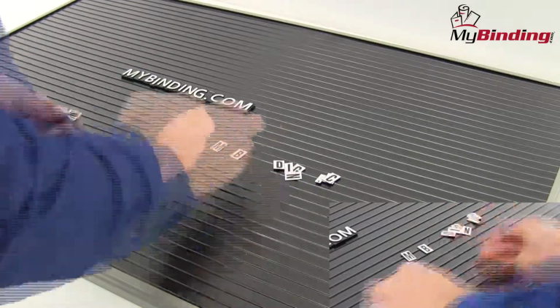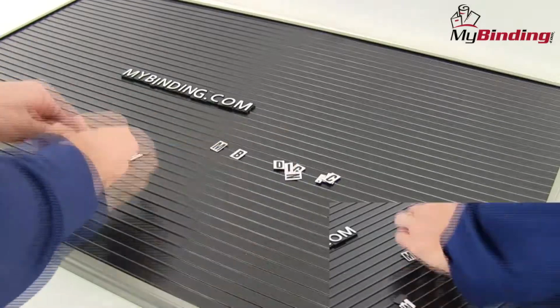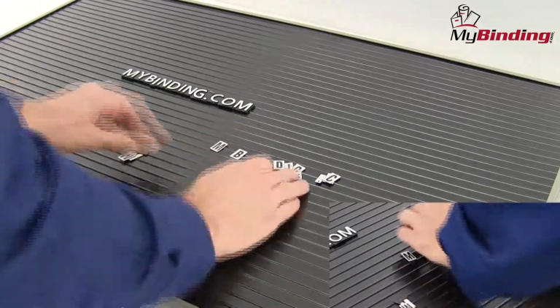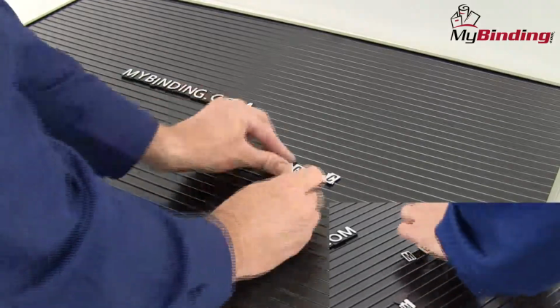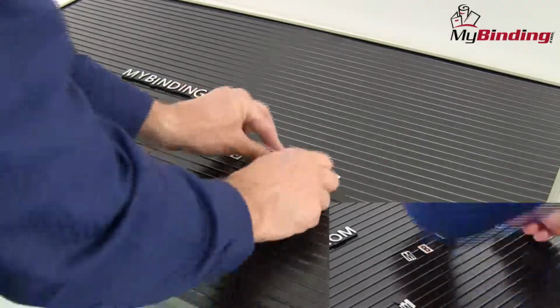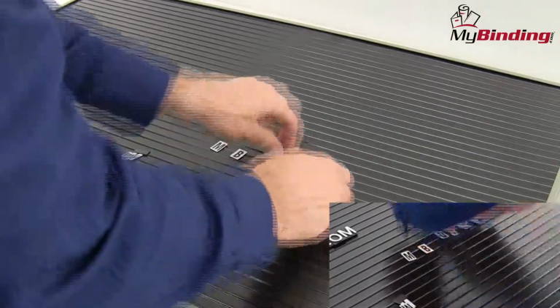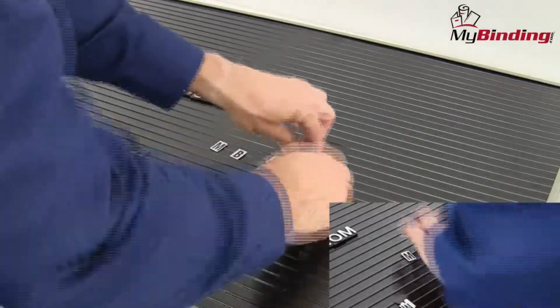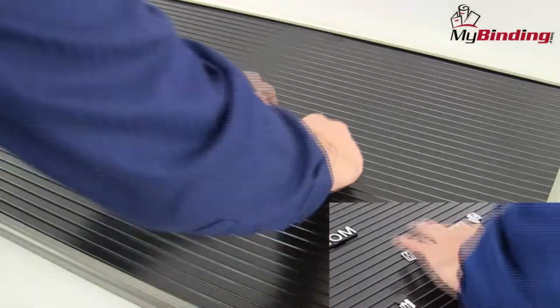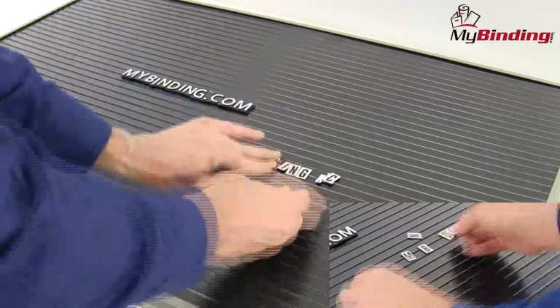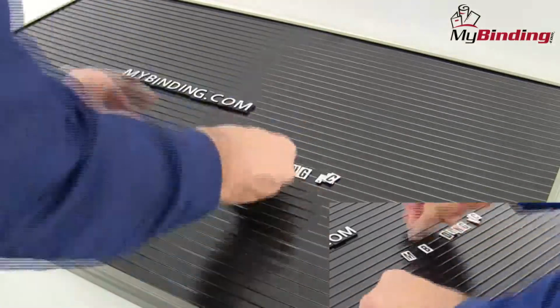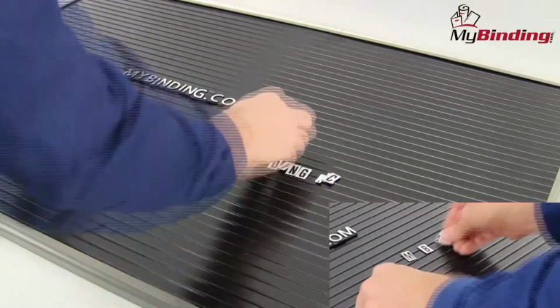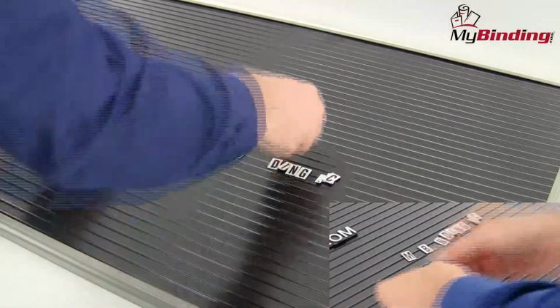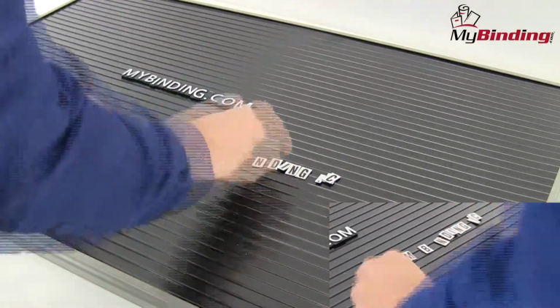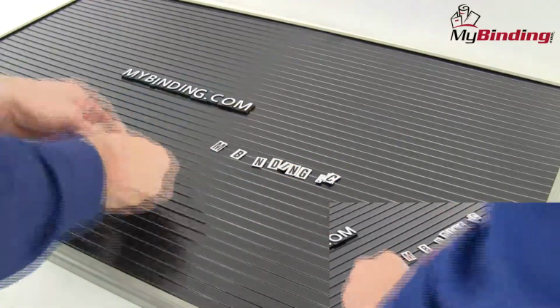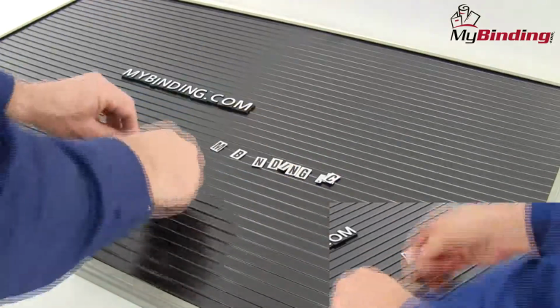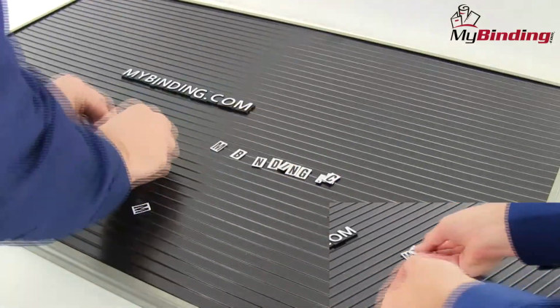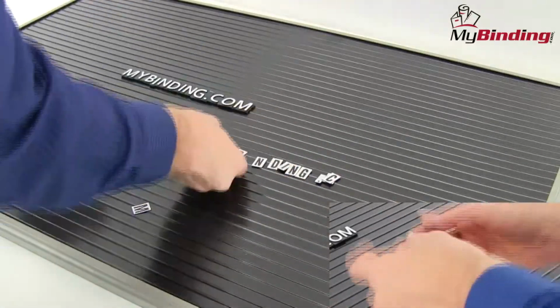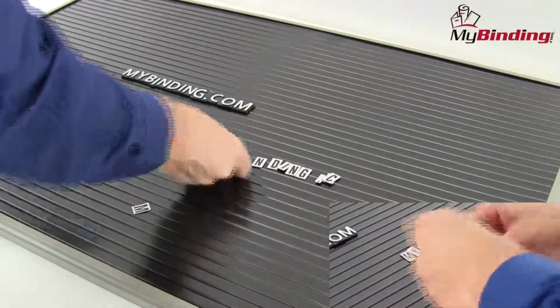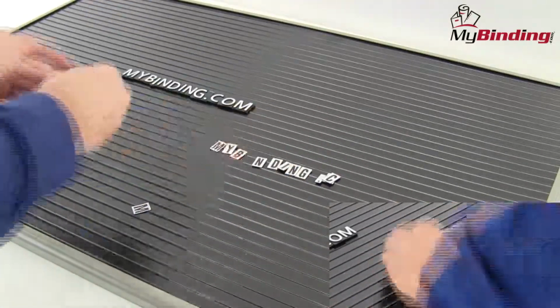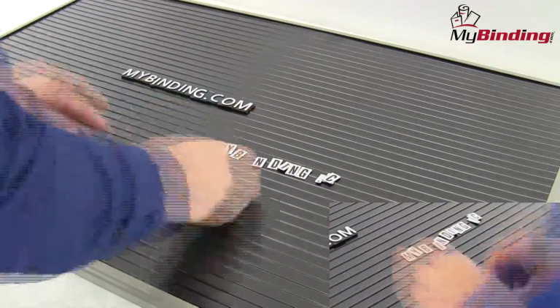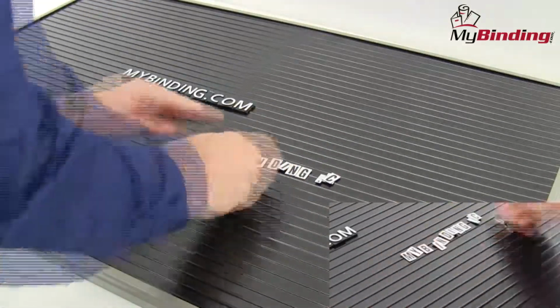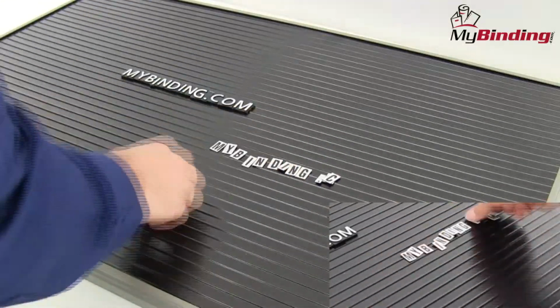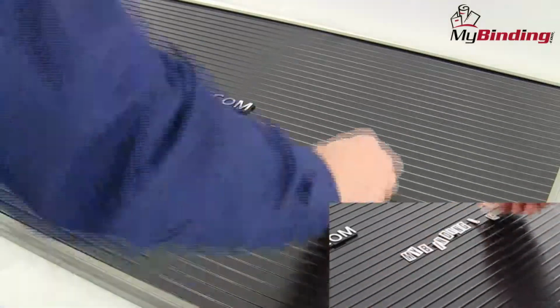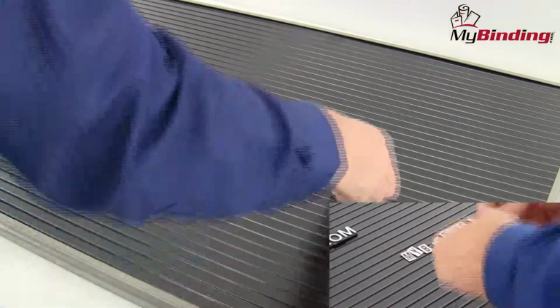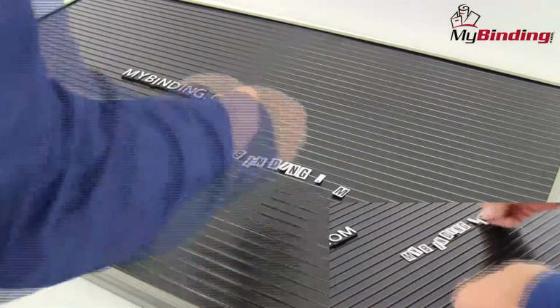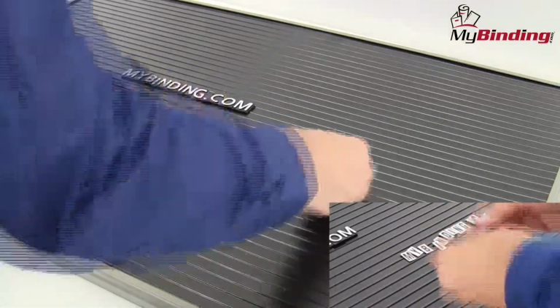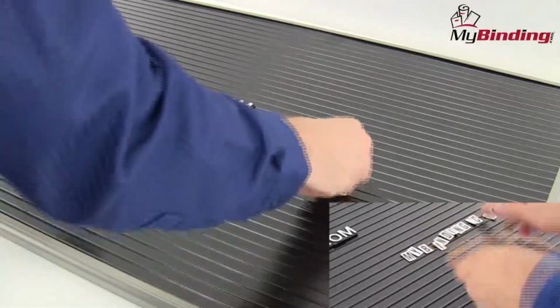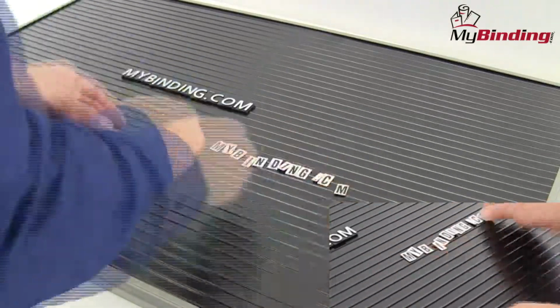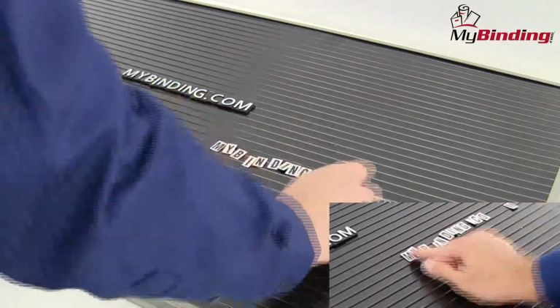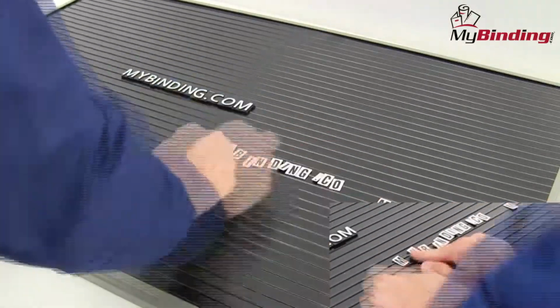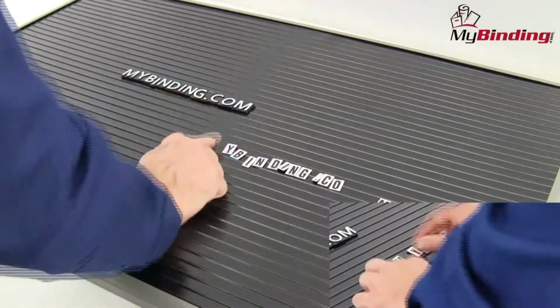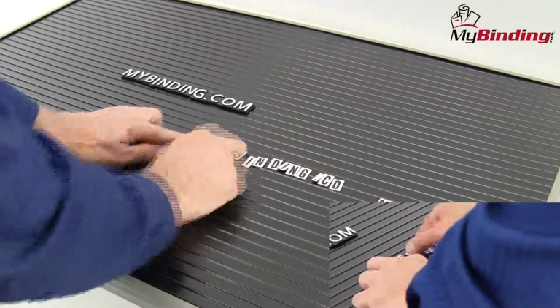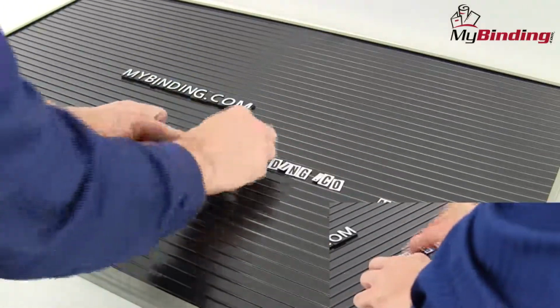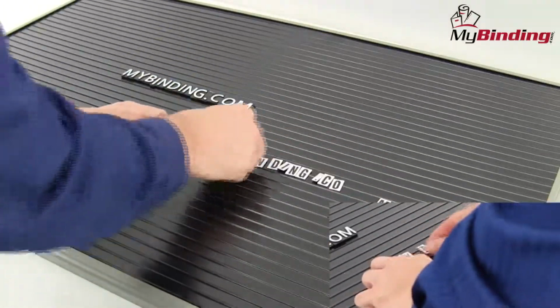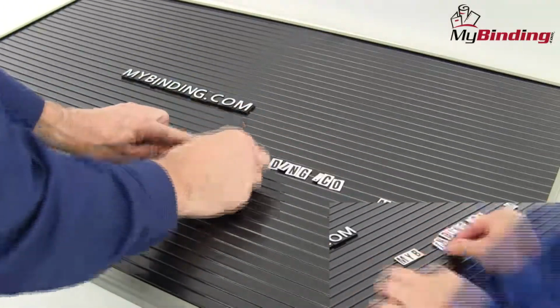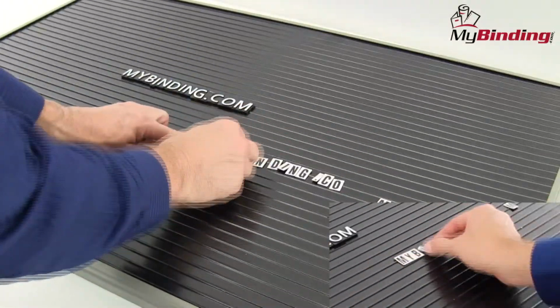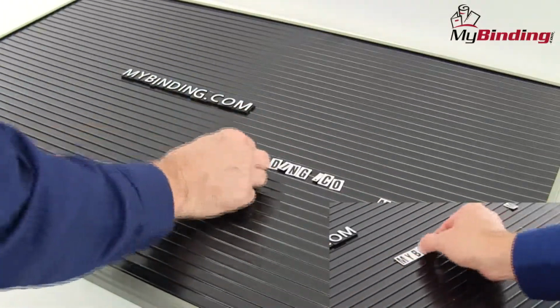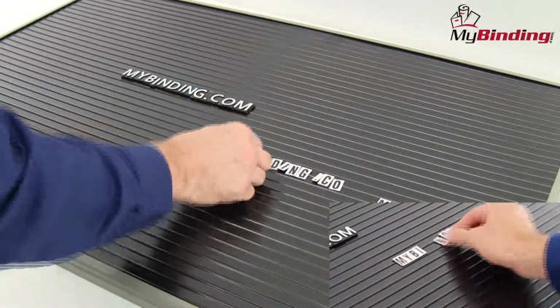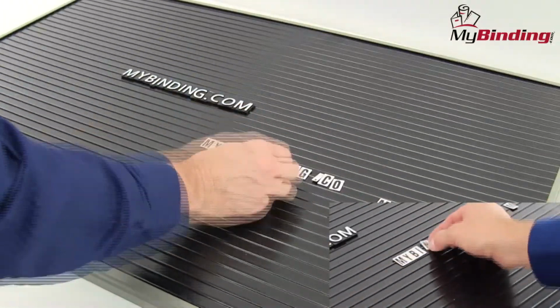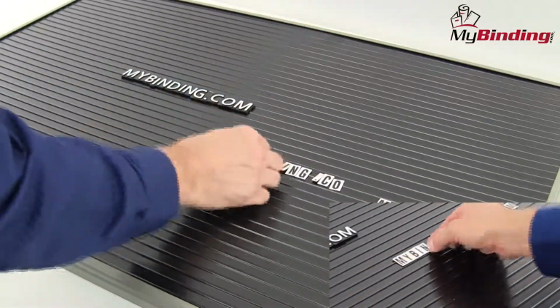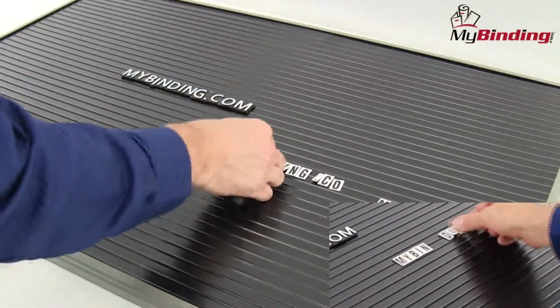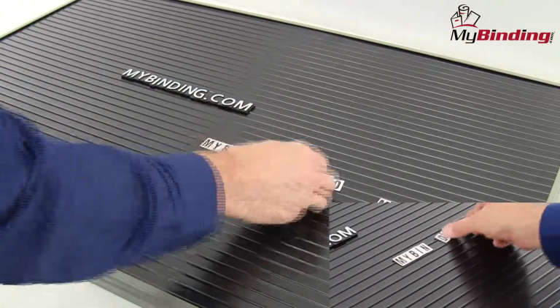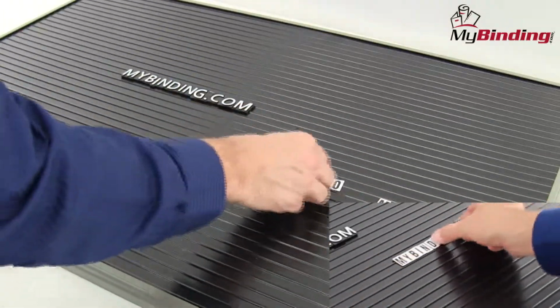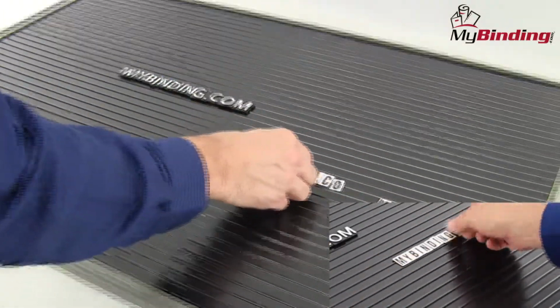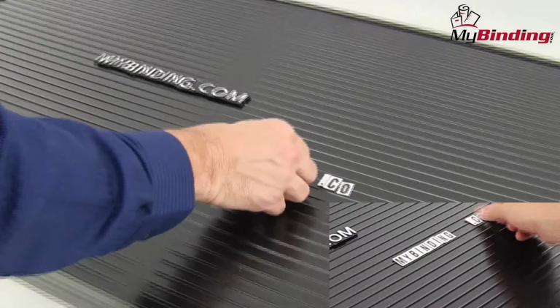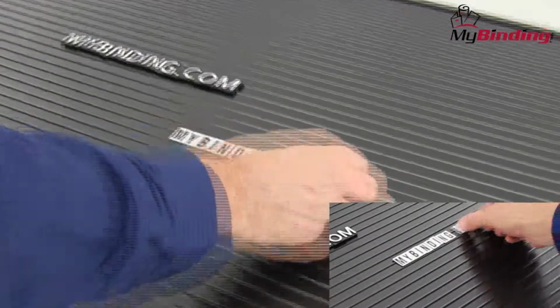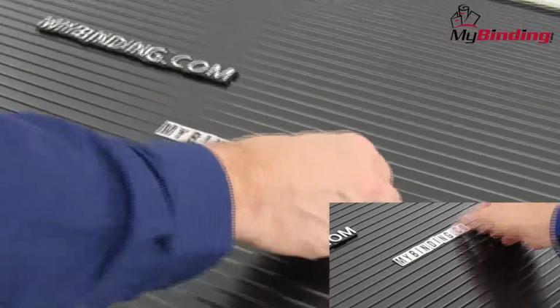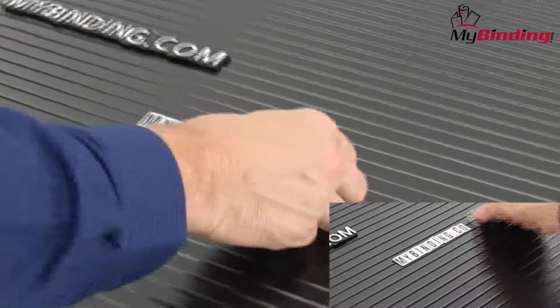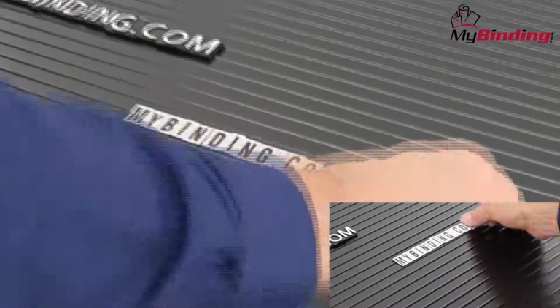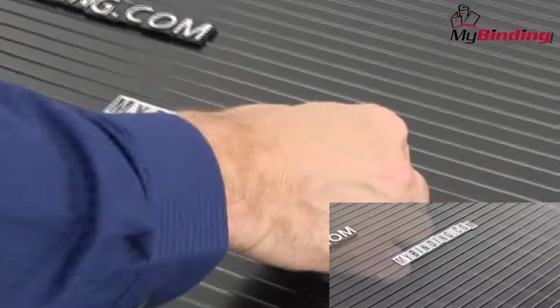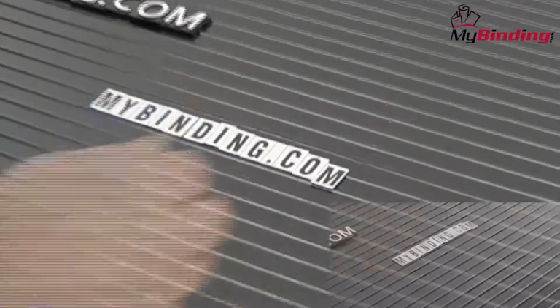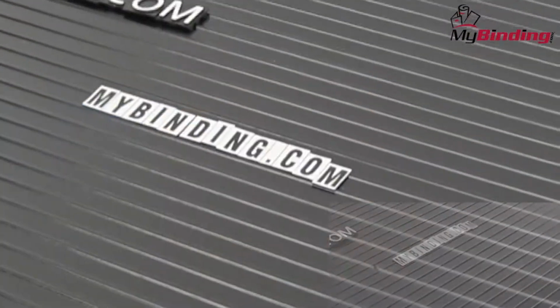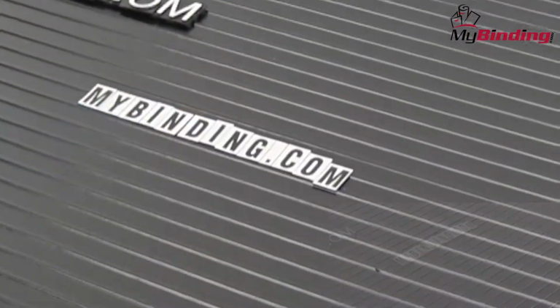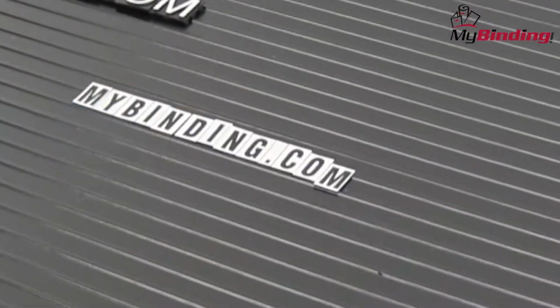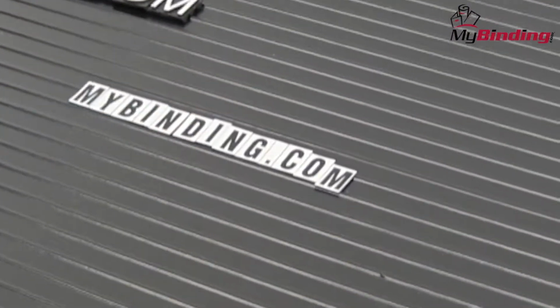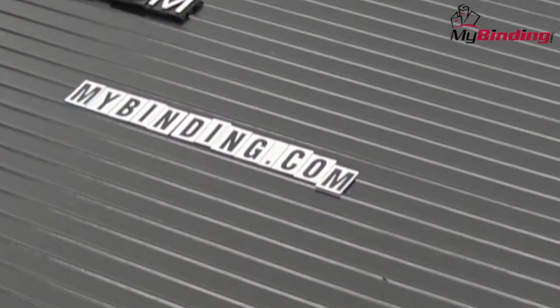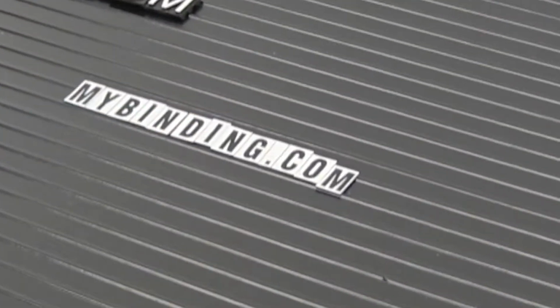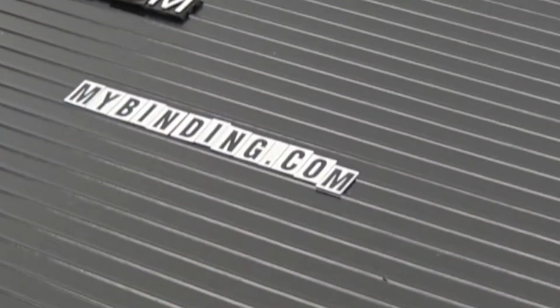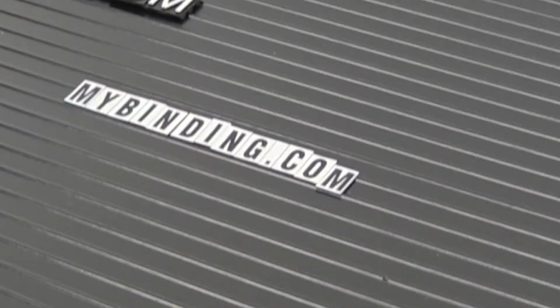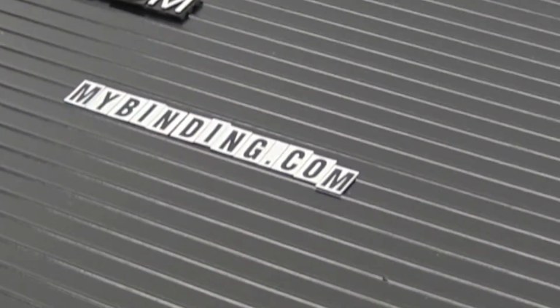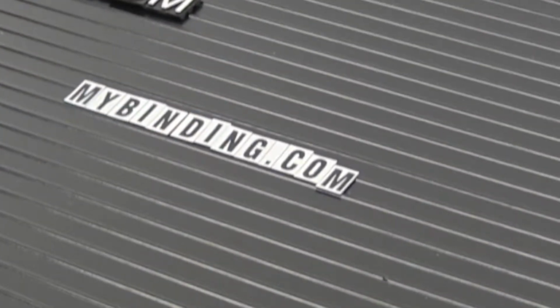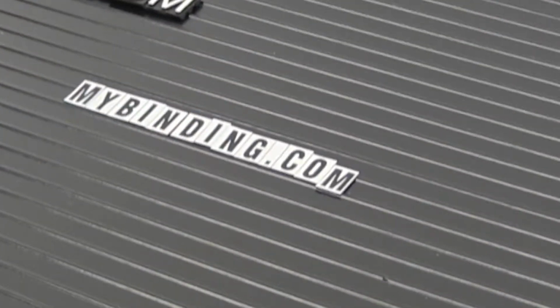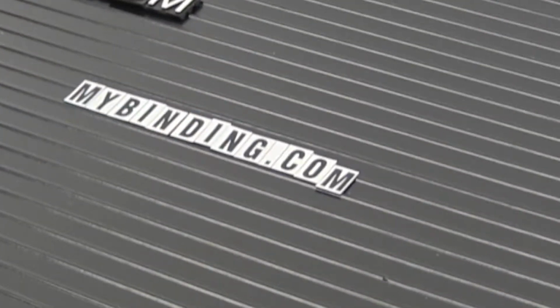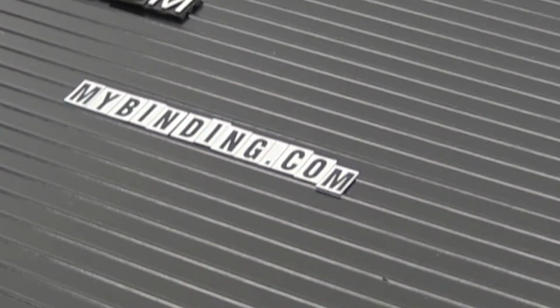The white background and black lettering is a fine contrast. Designed for Quartet, GBC, and other brands' magnetic boards, this is a great way to go.